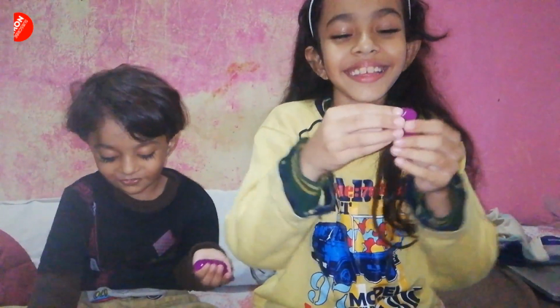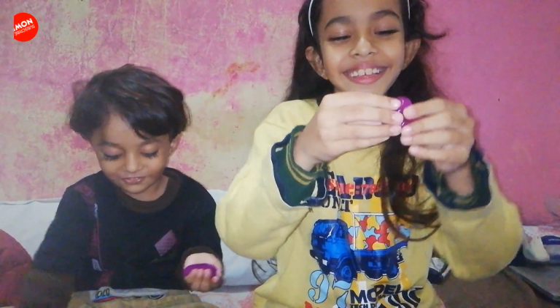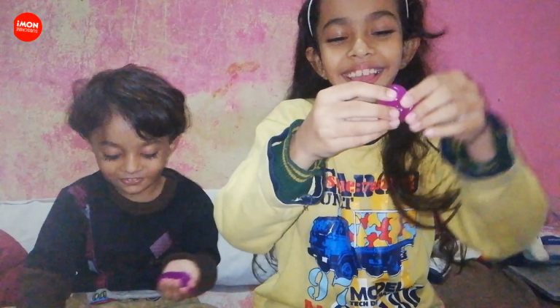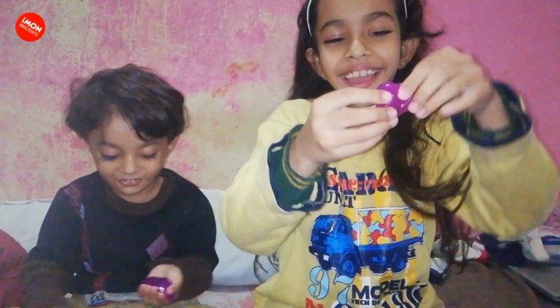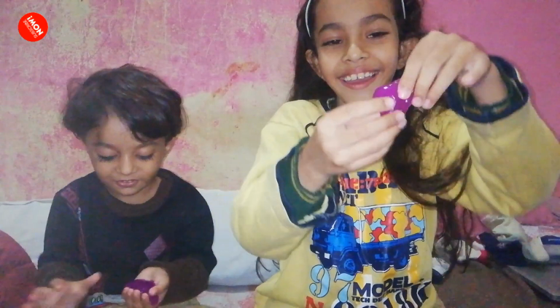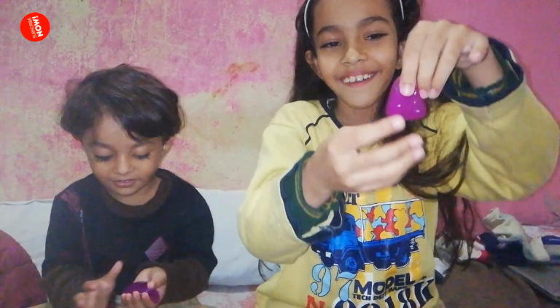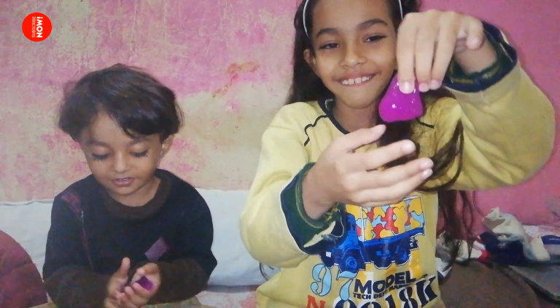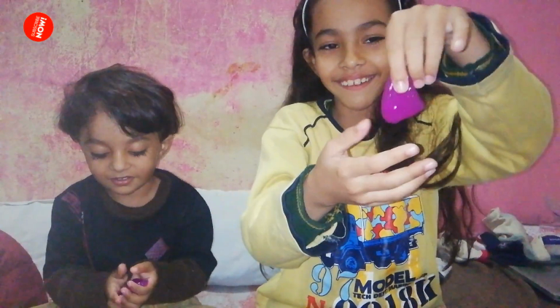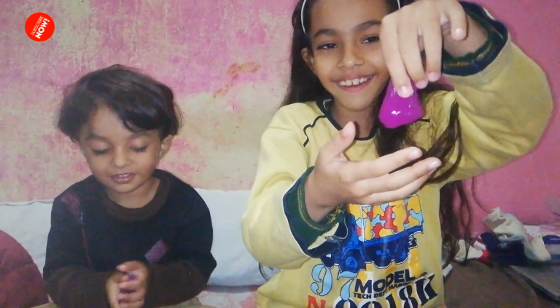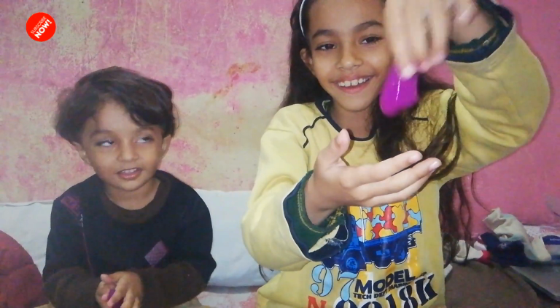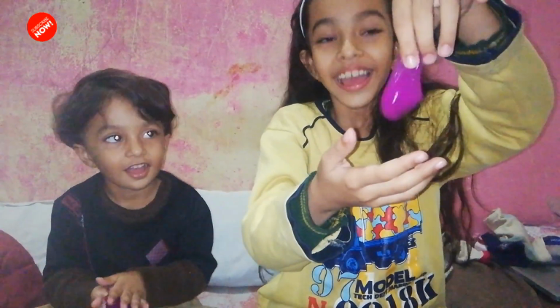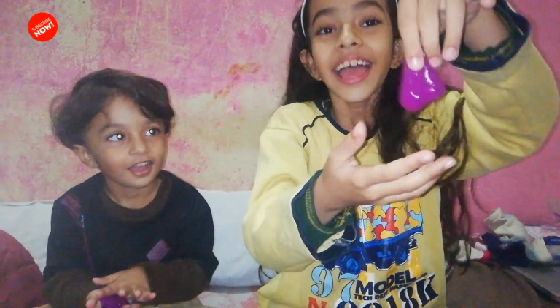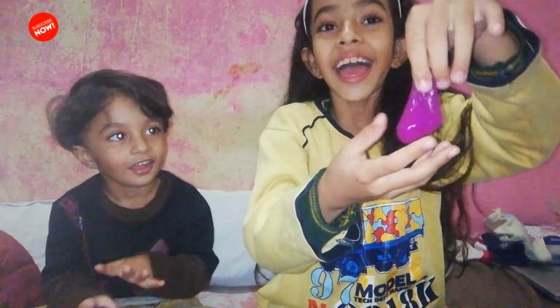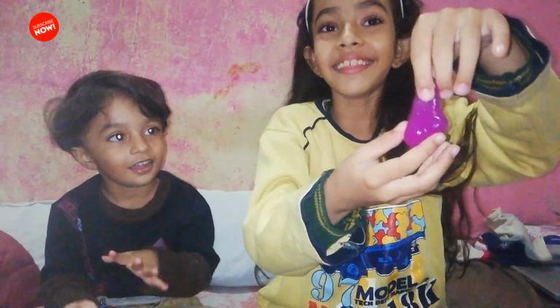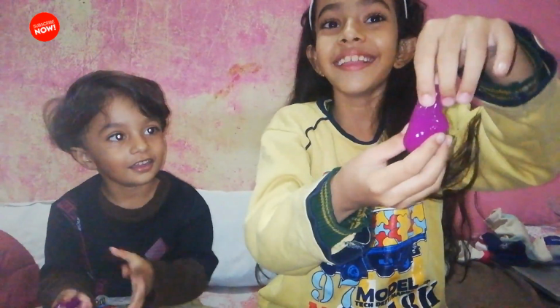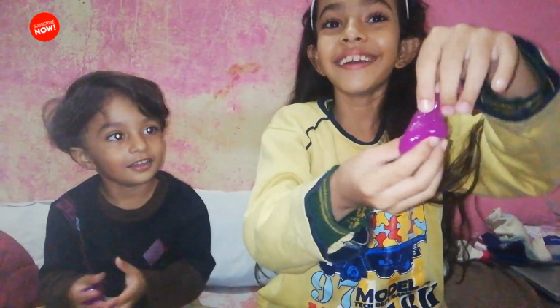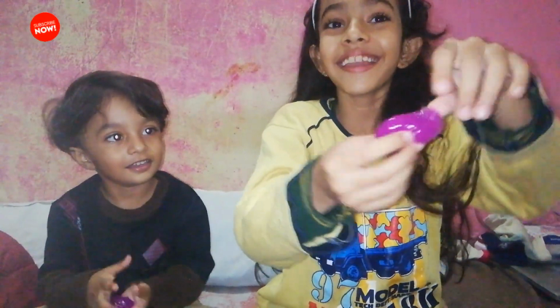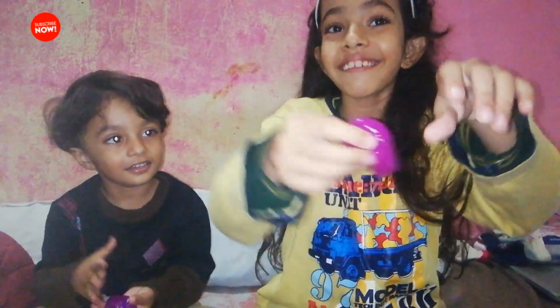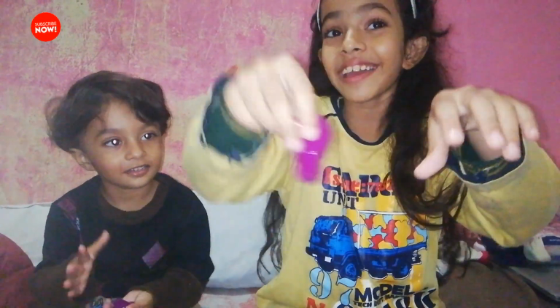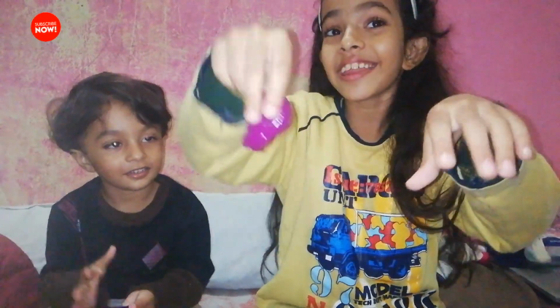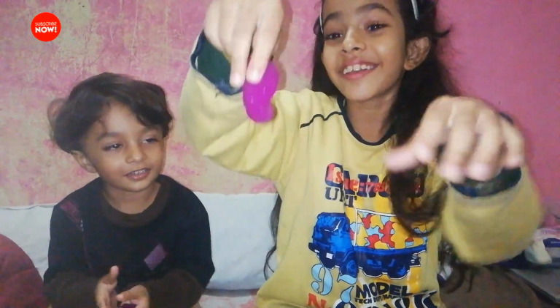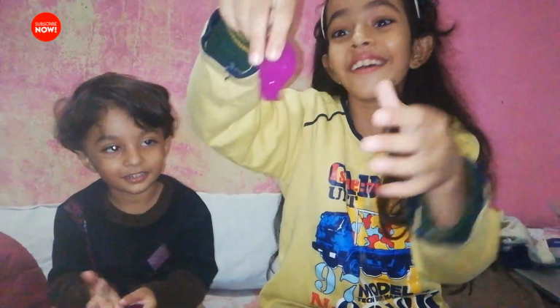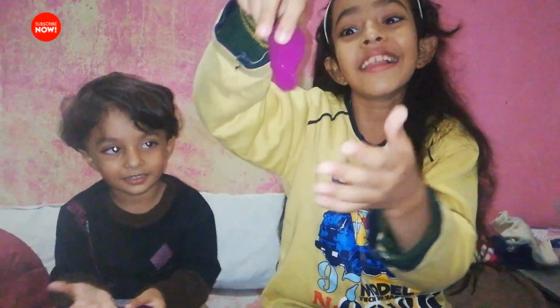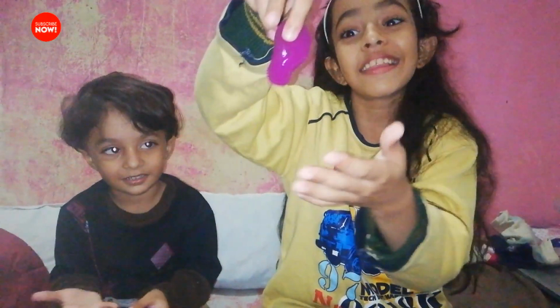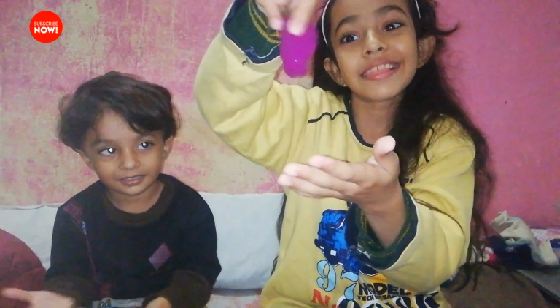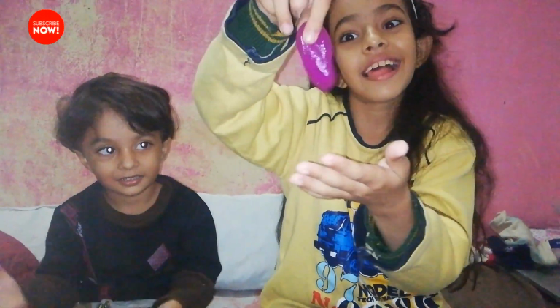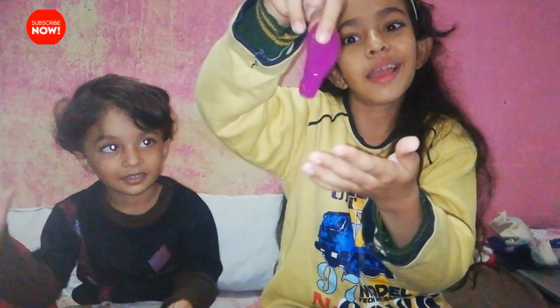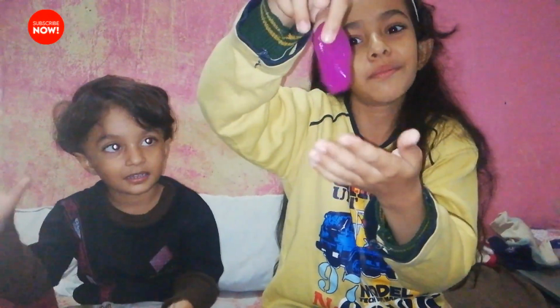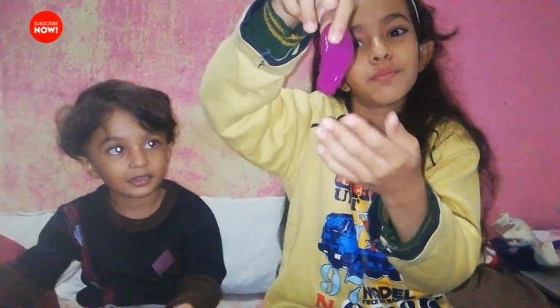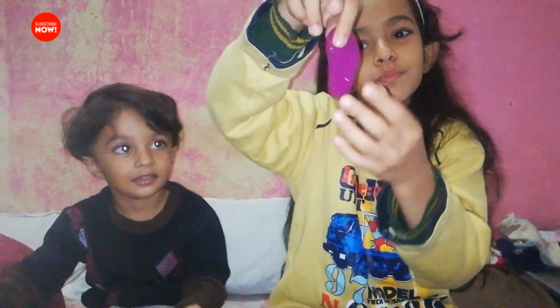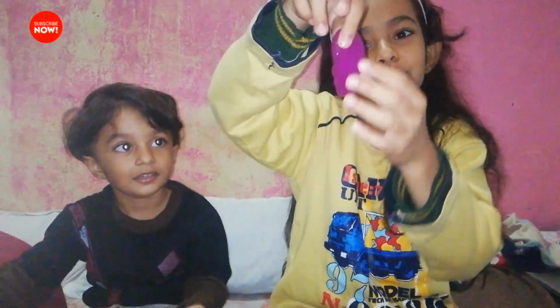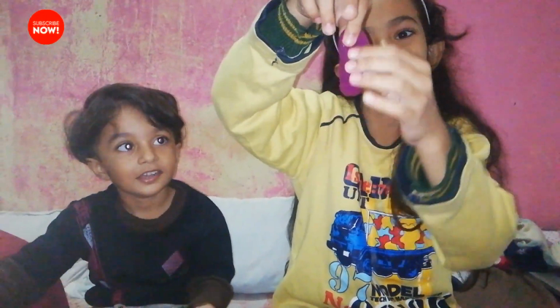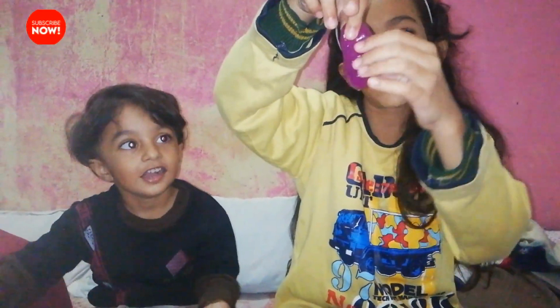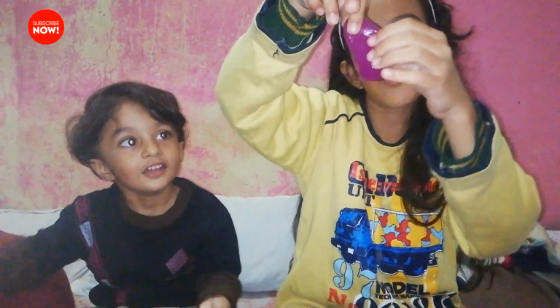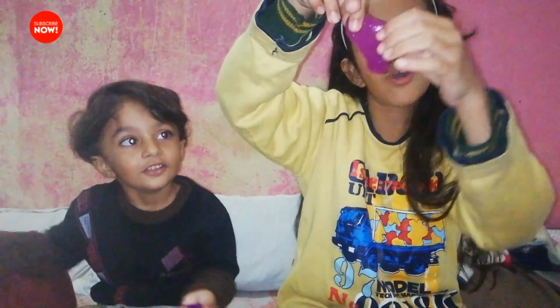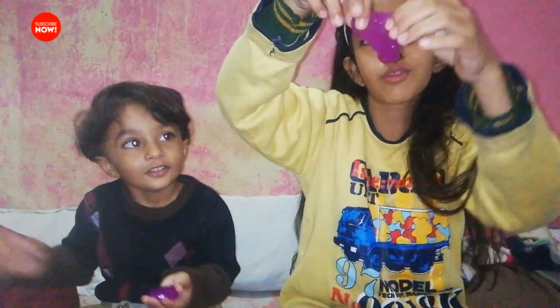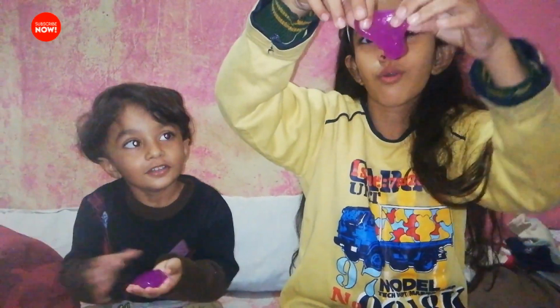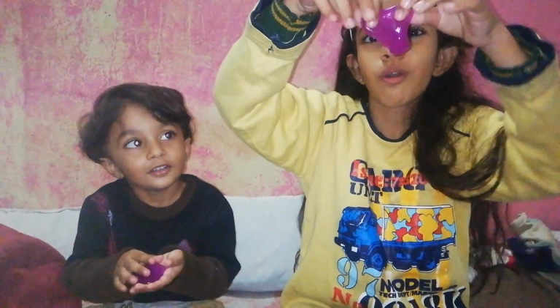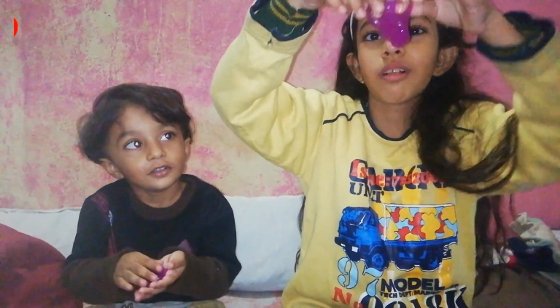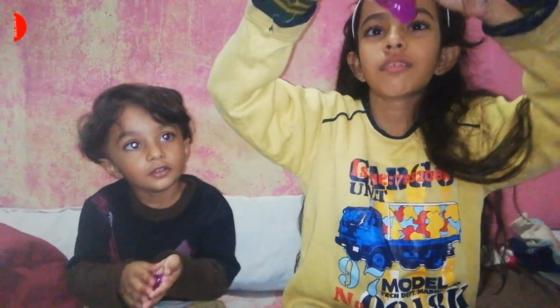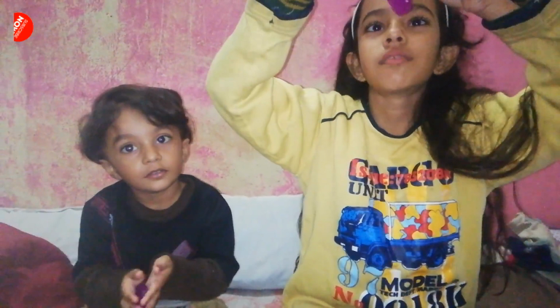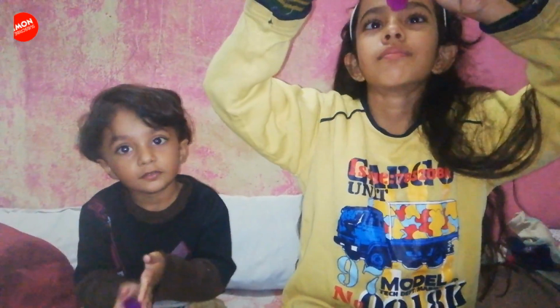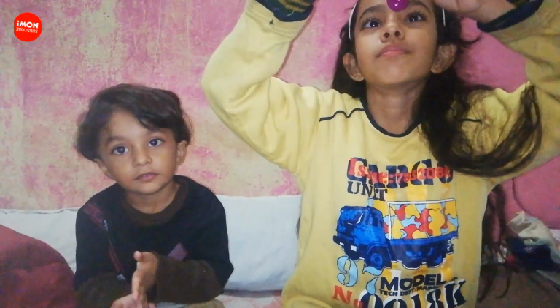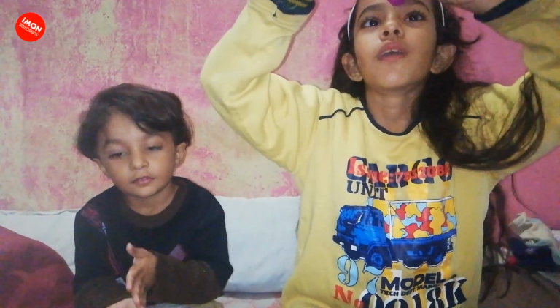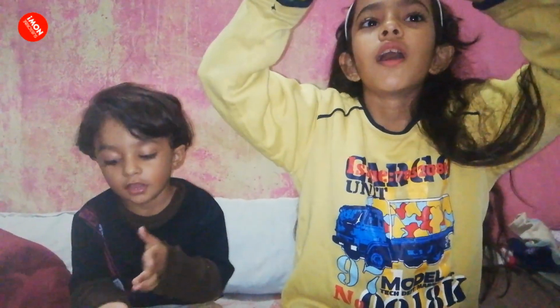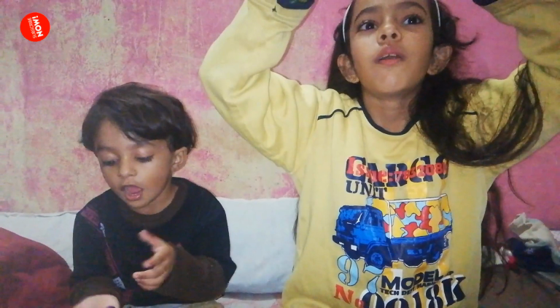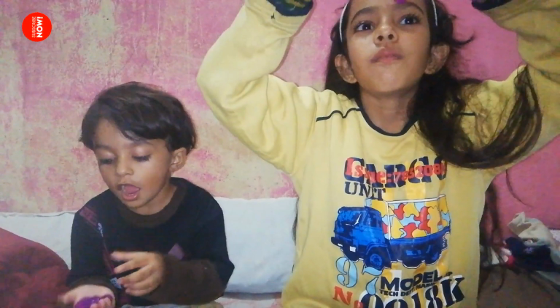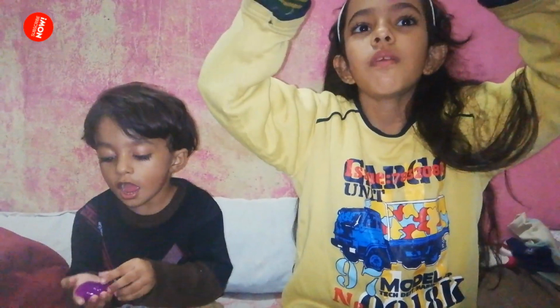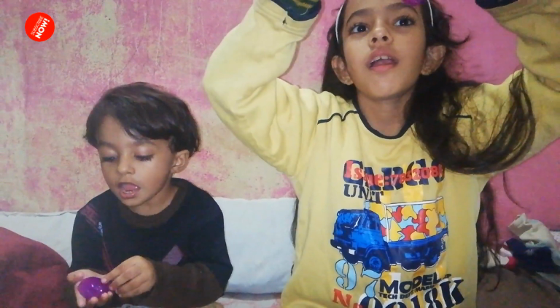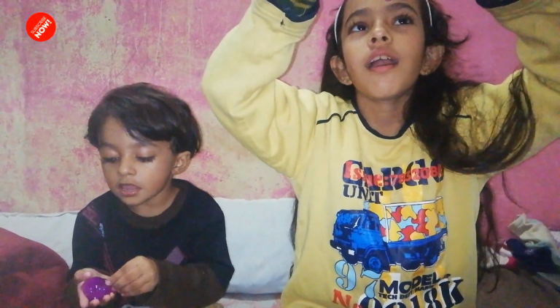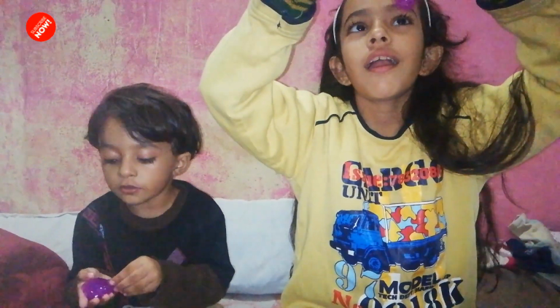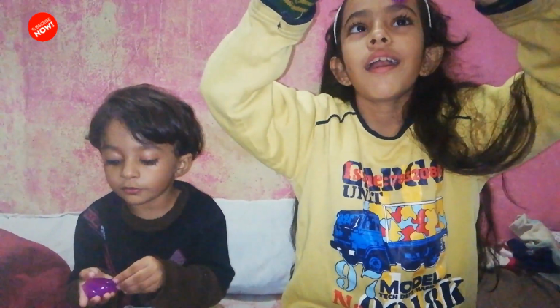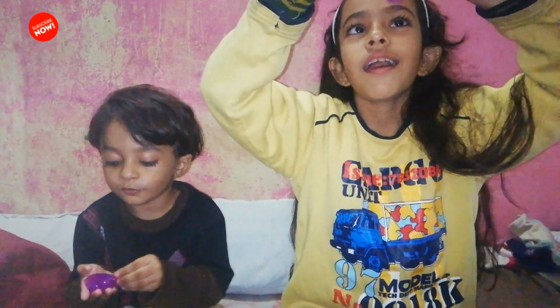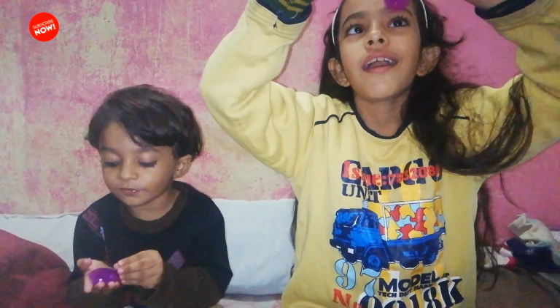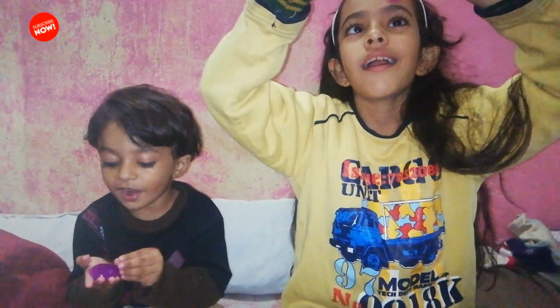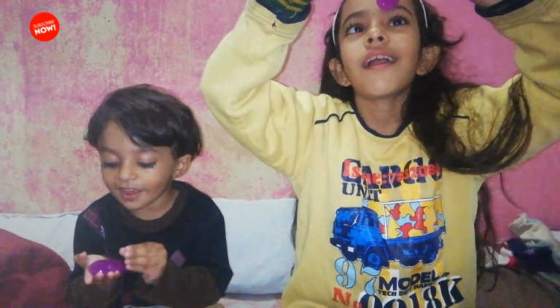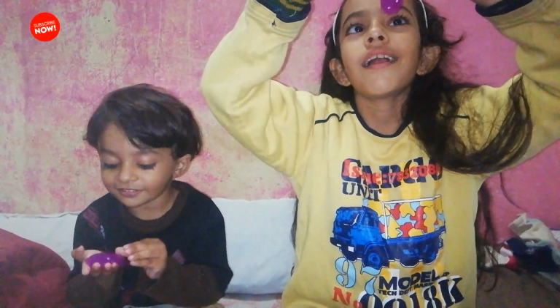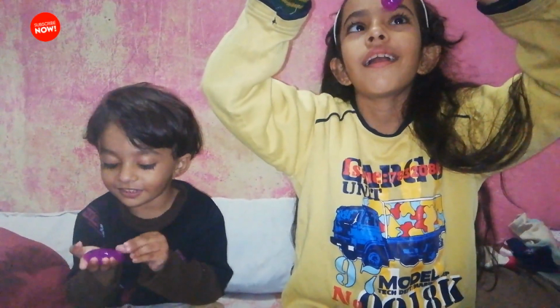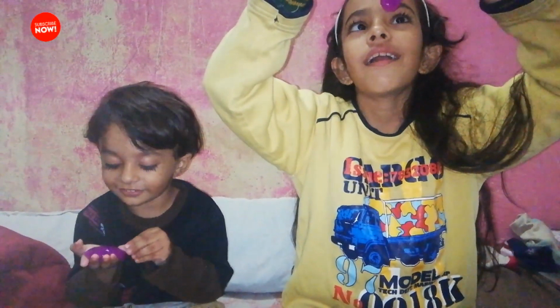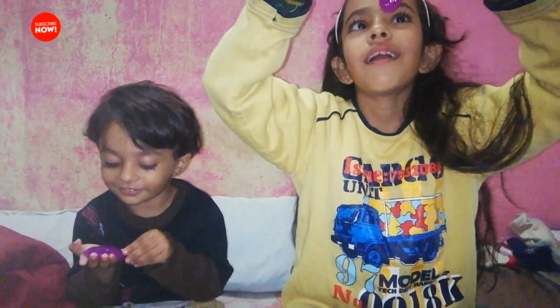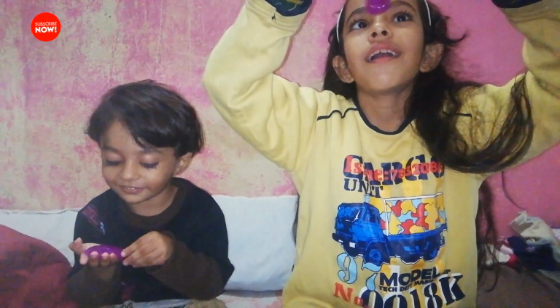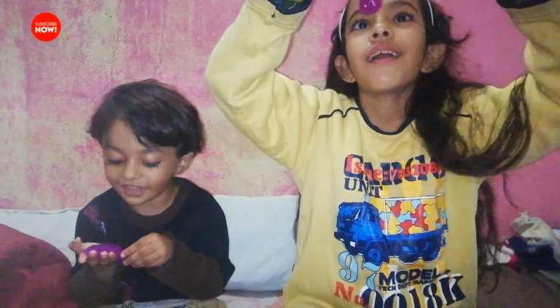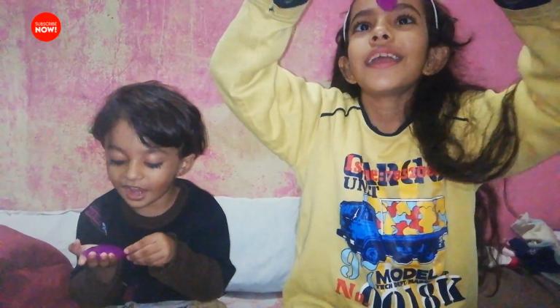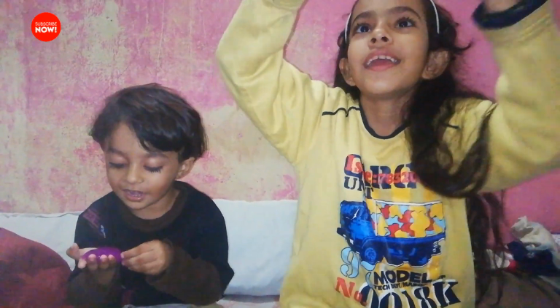They look like very cold slime, but it's not cold. I should buy this slime — and I did!